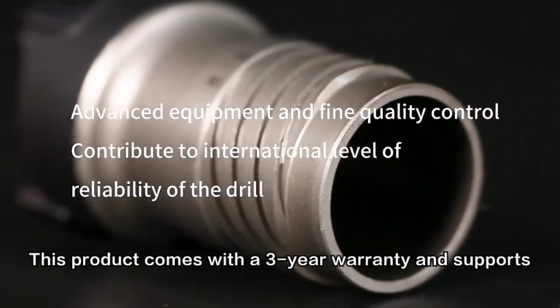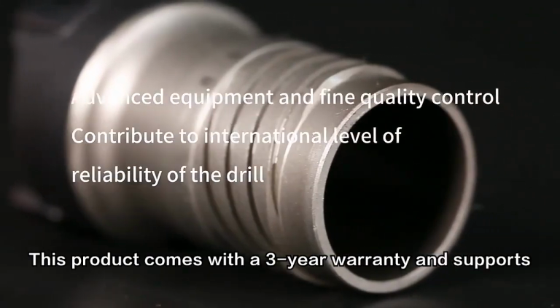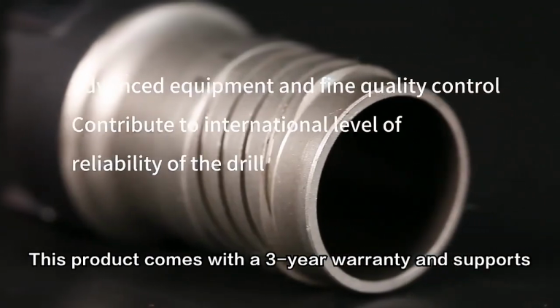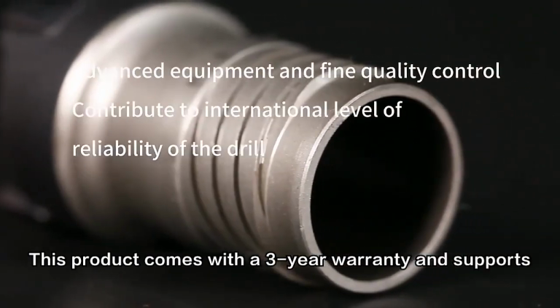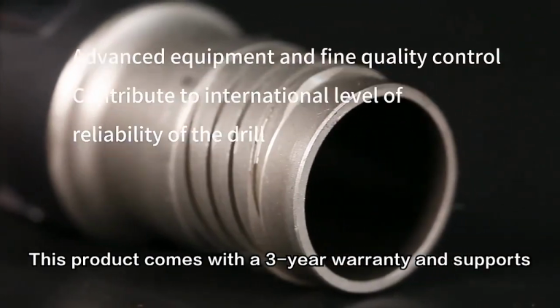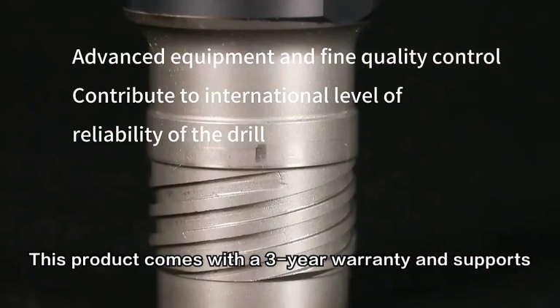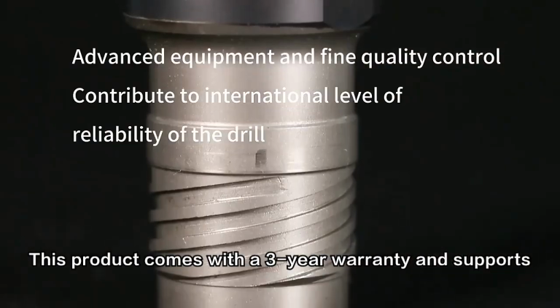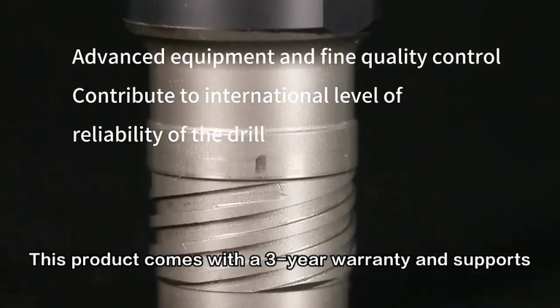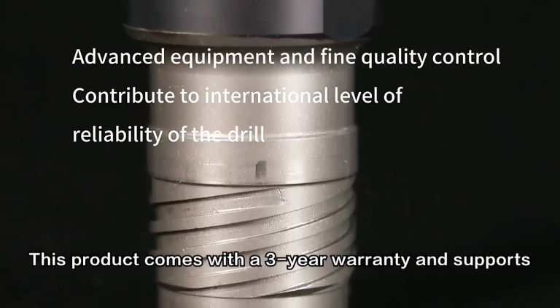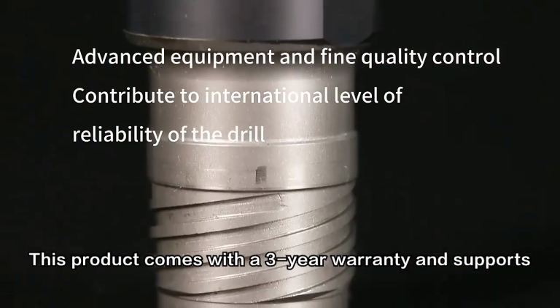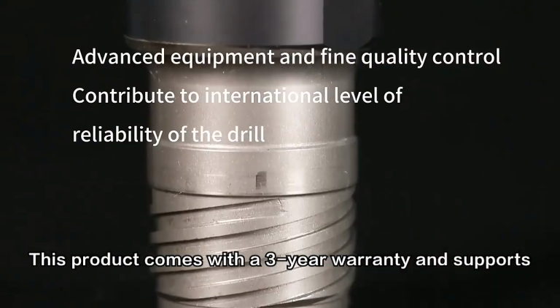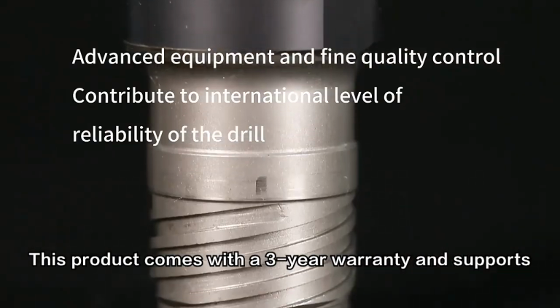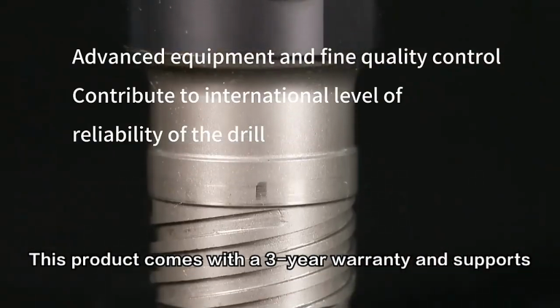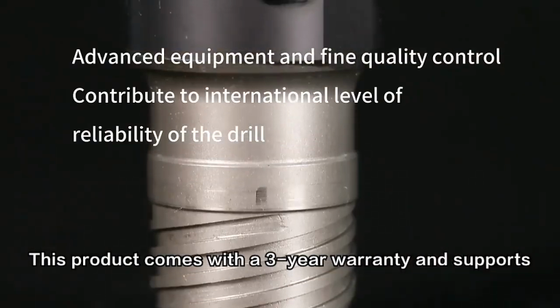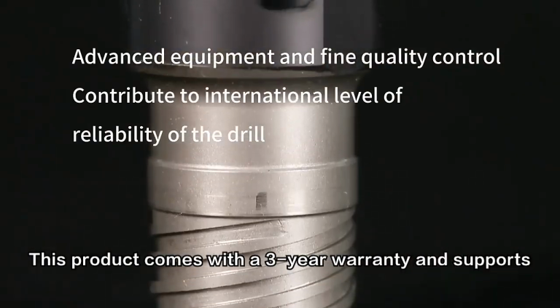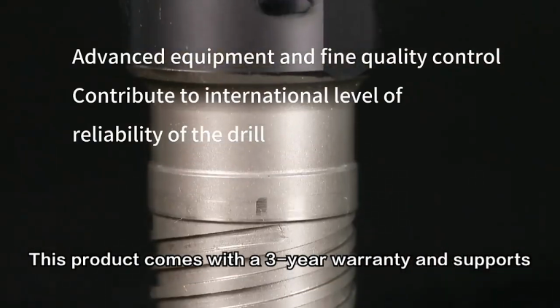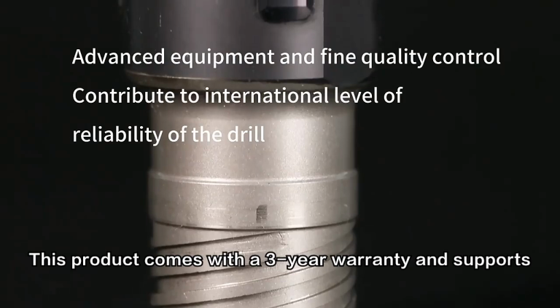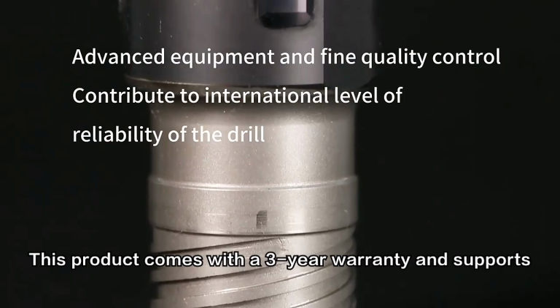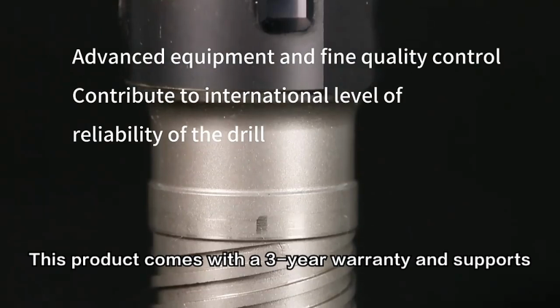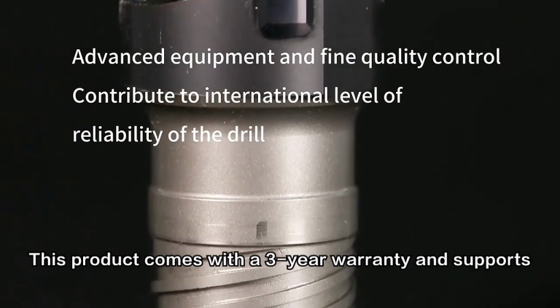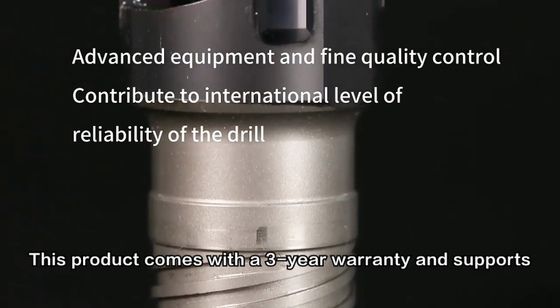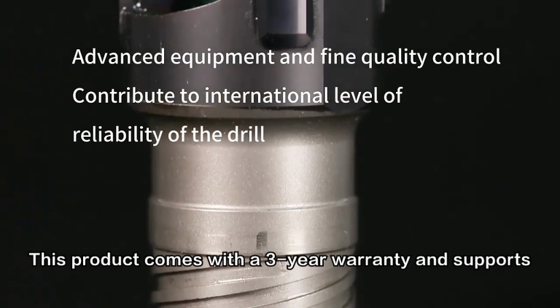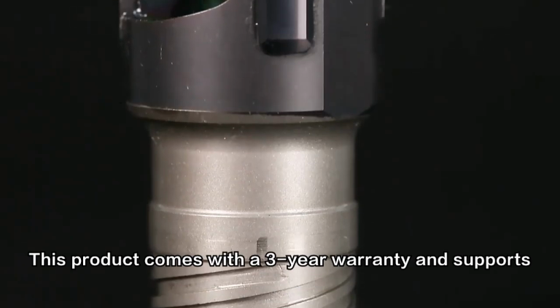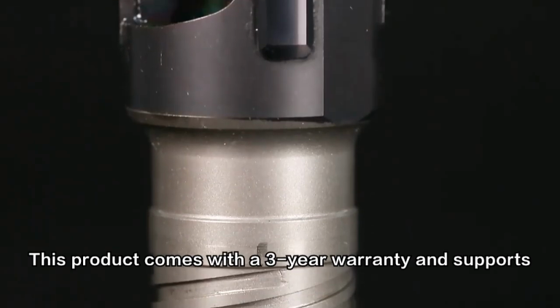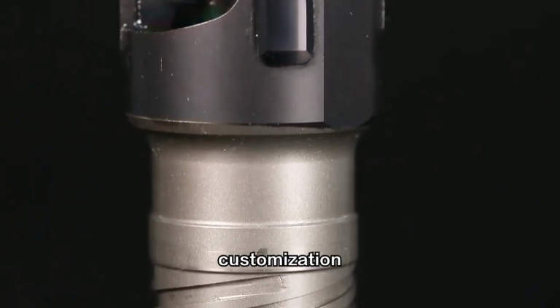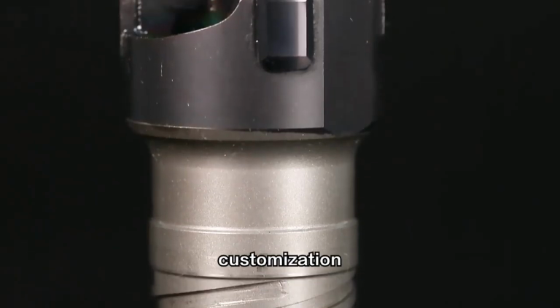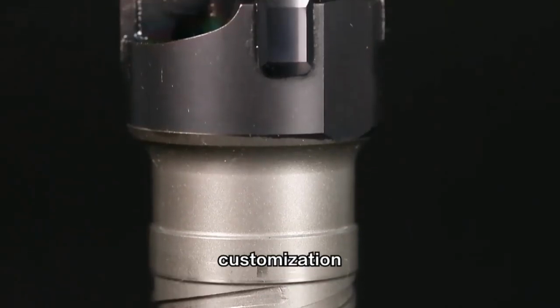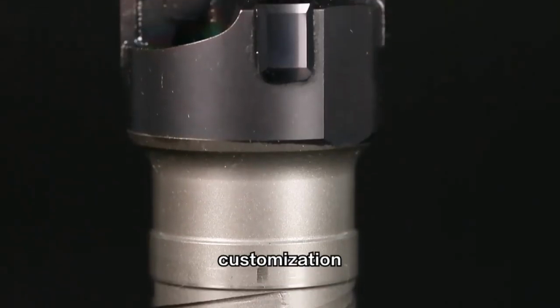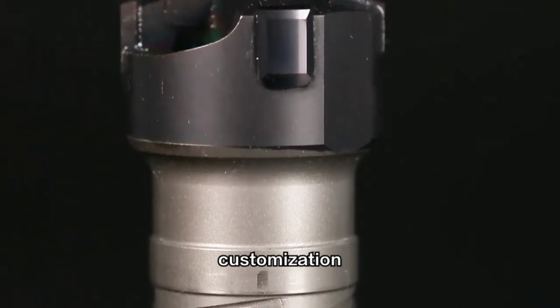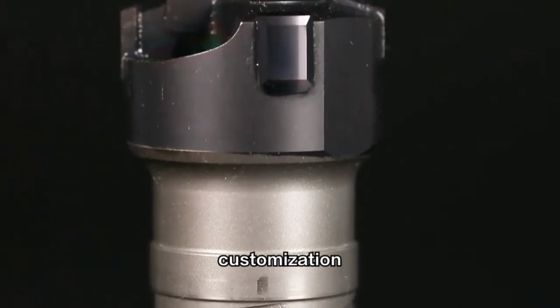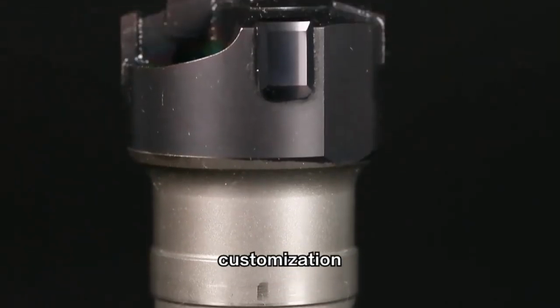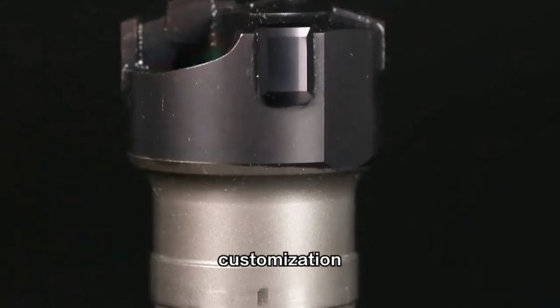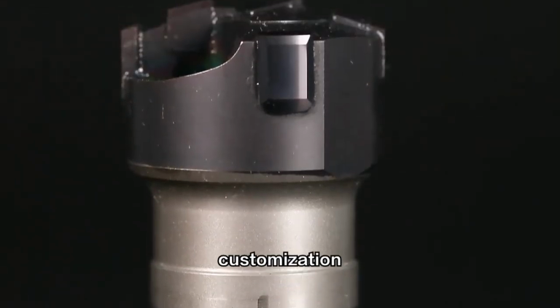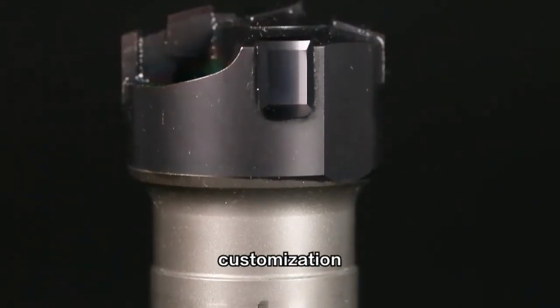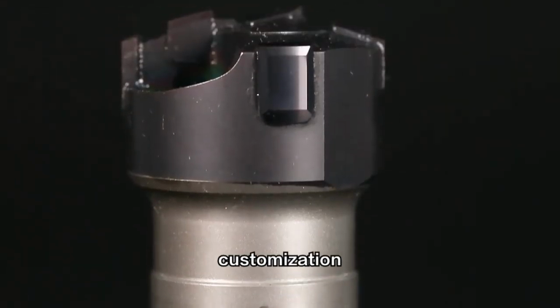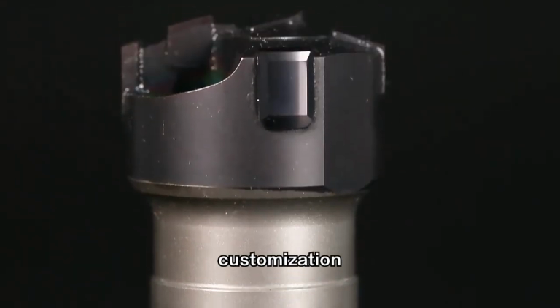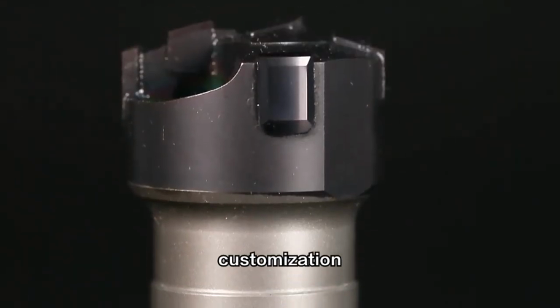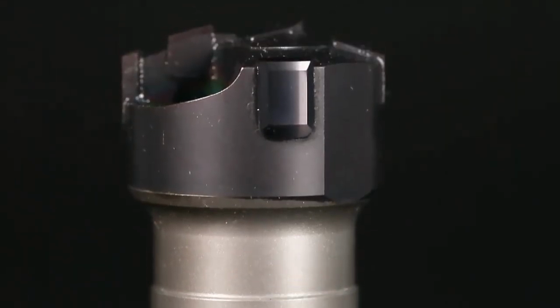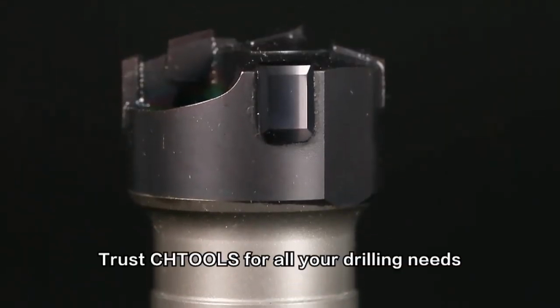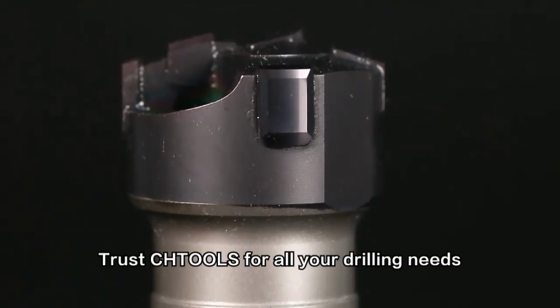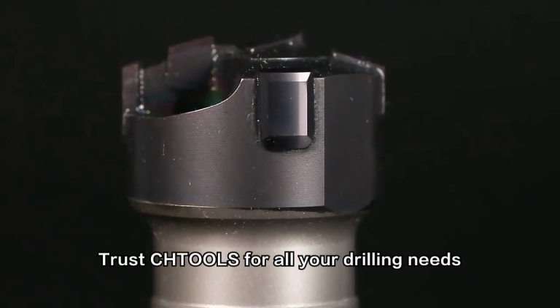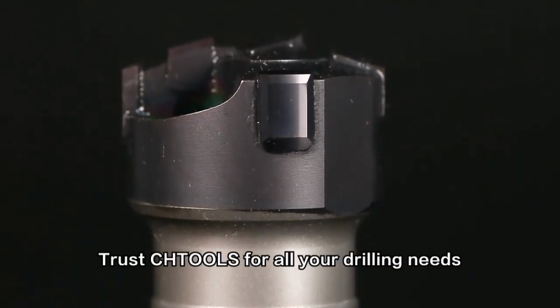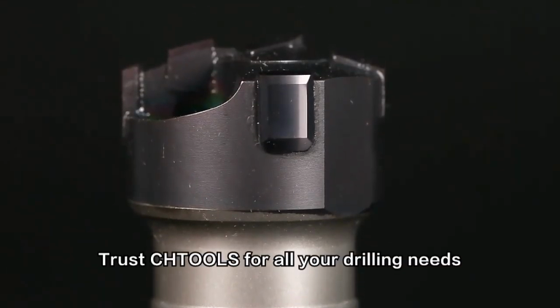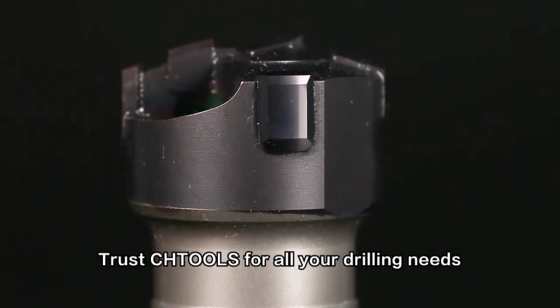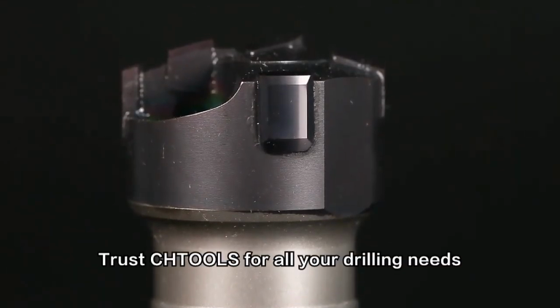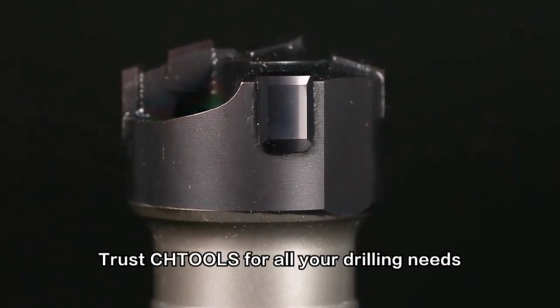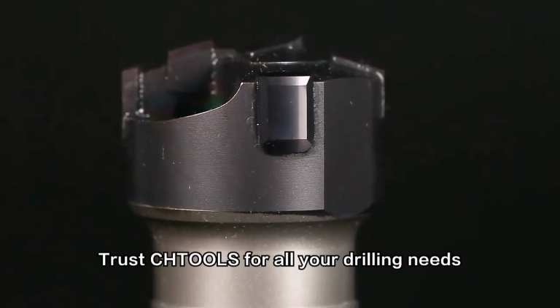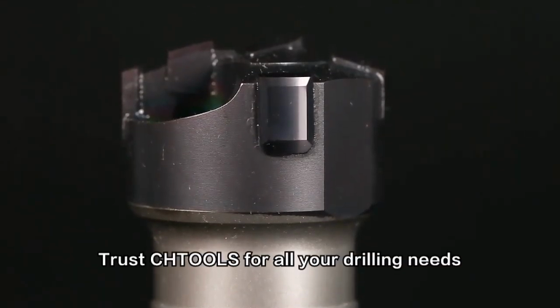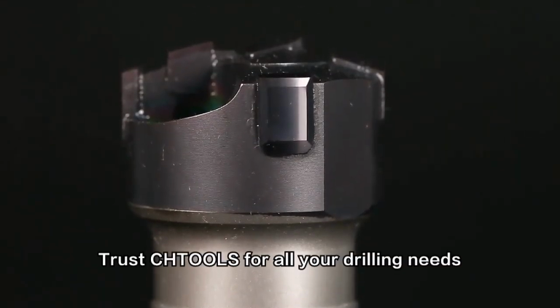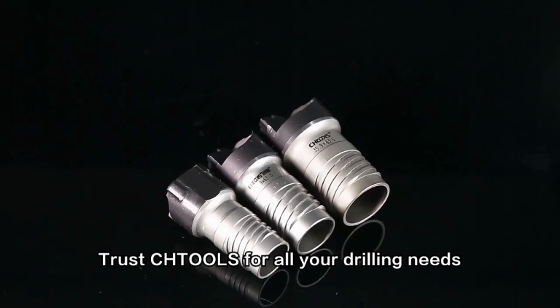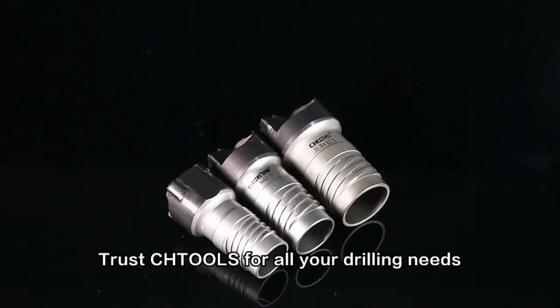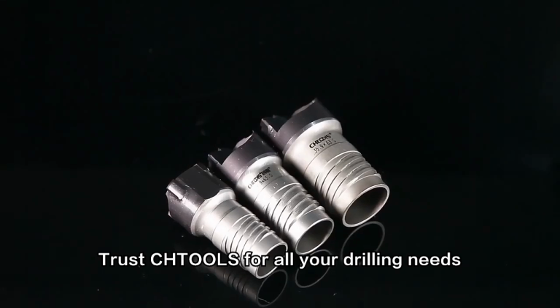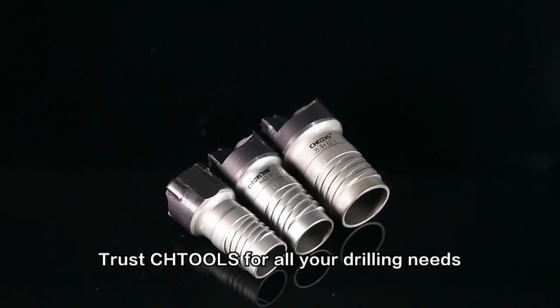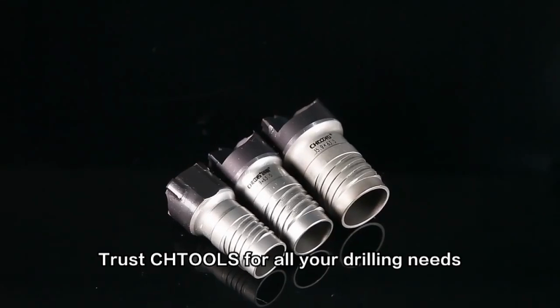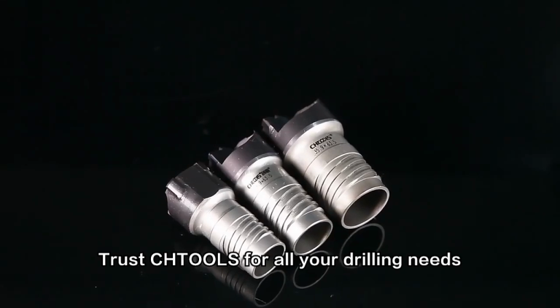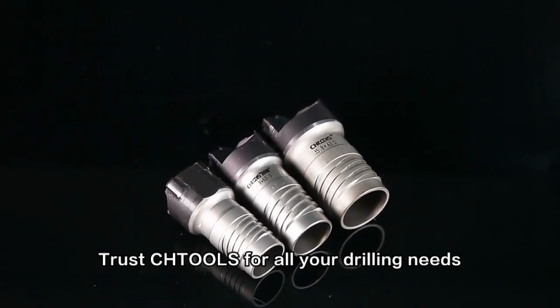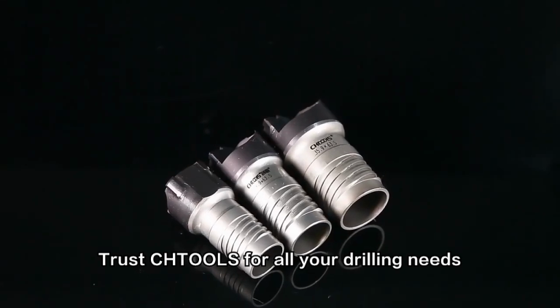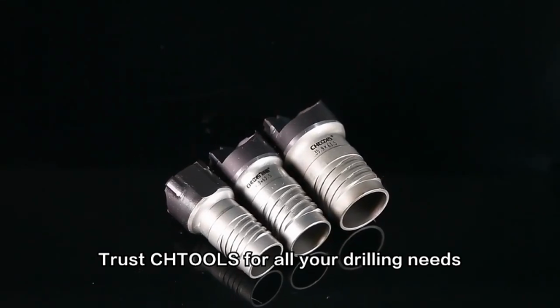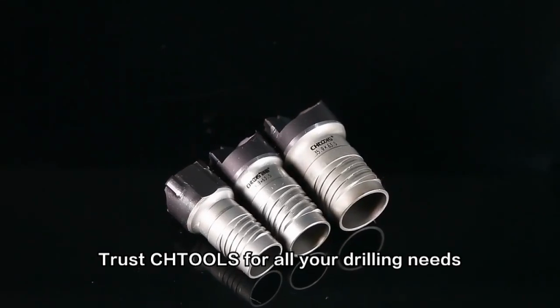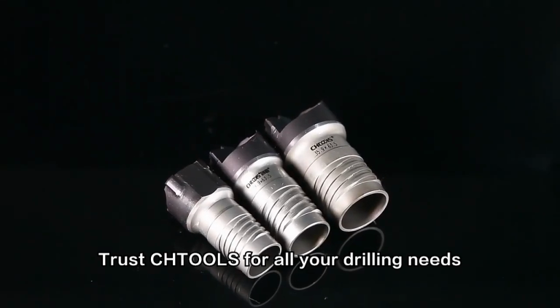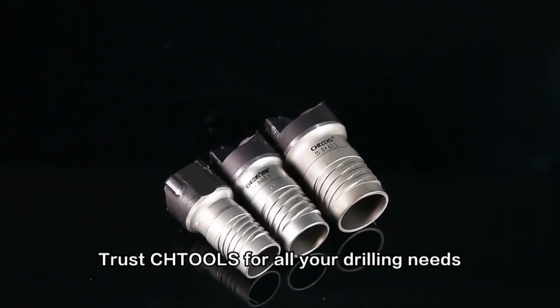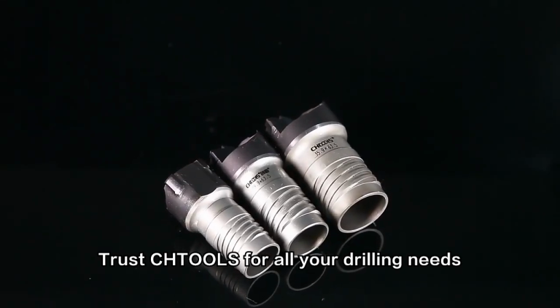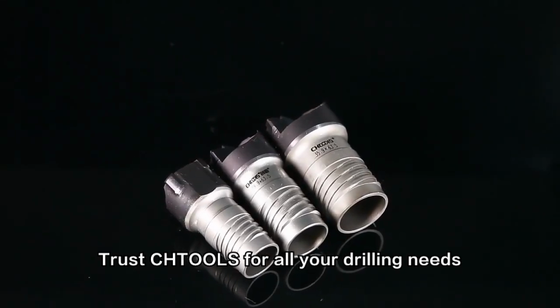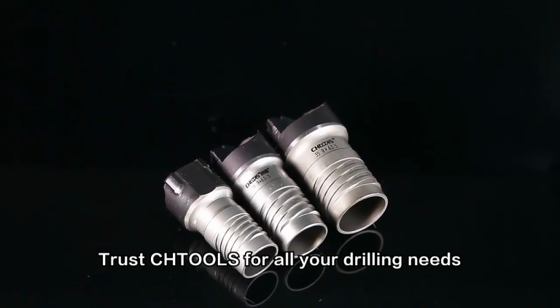This product comes with a three-year warranty and supports customization. Trust CHTOLS for all your drilling needs.